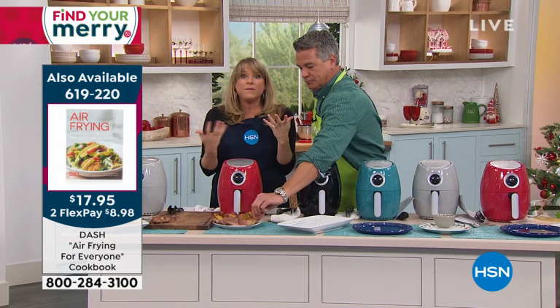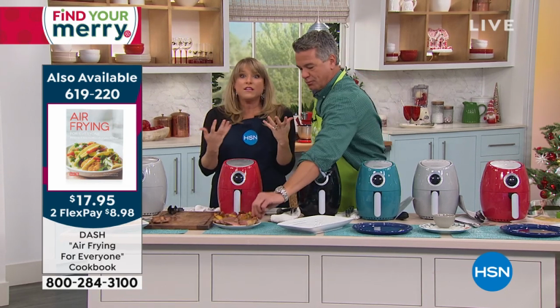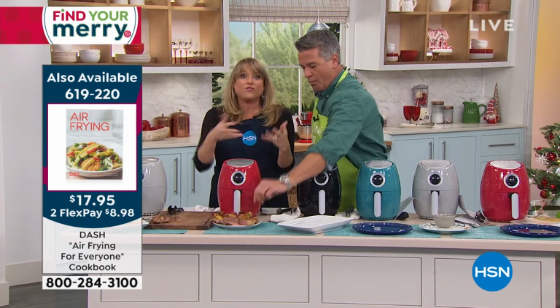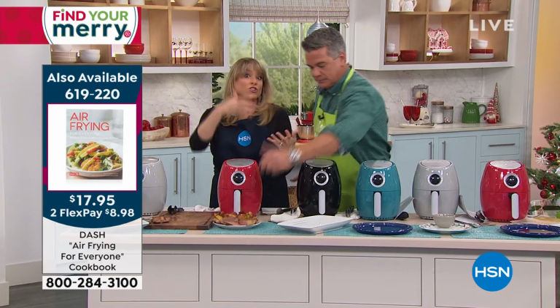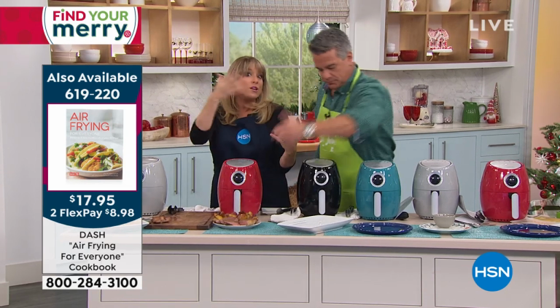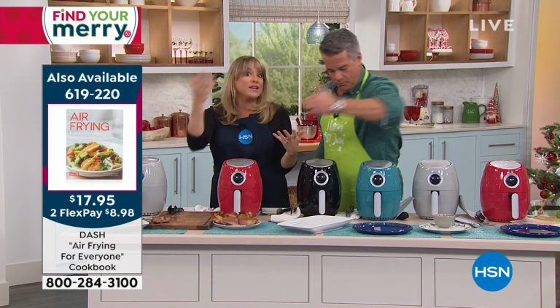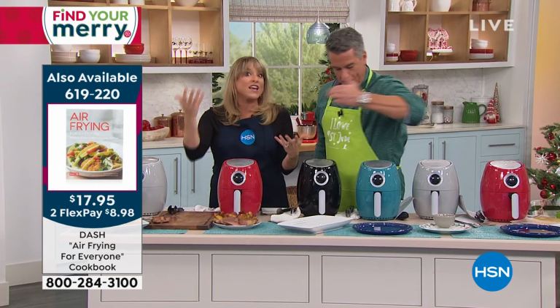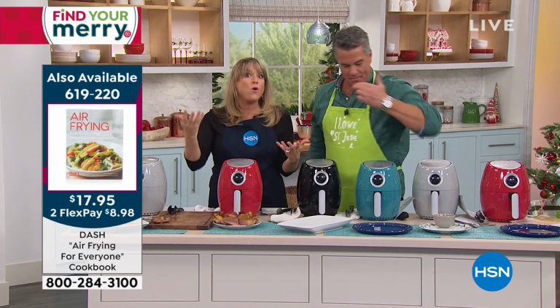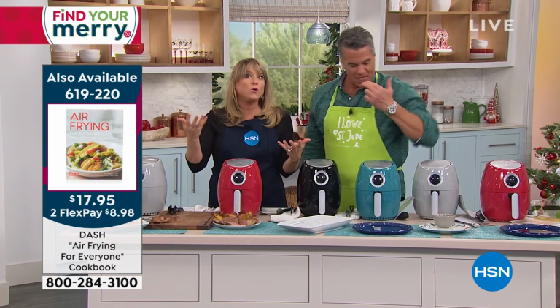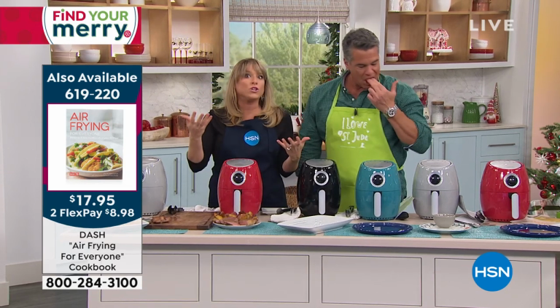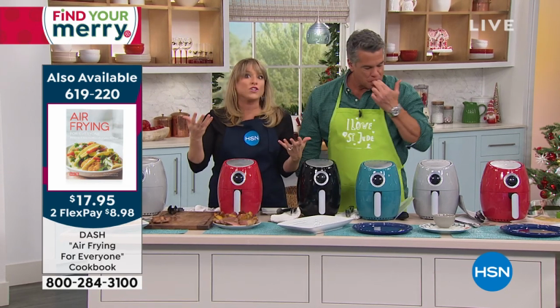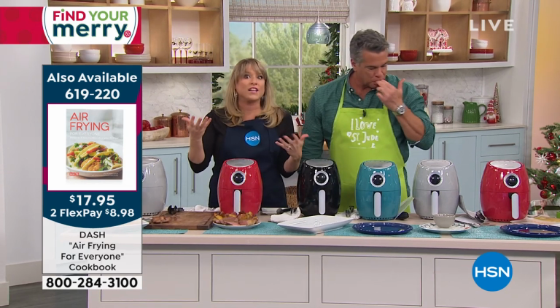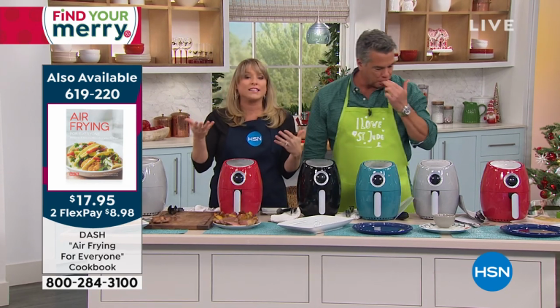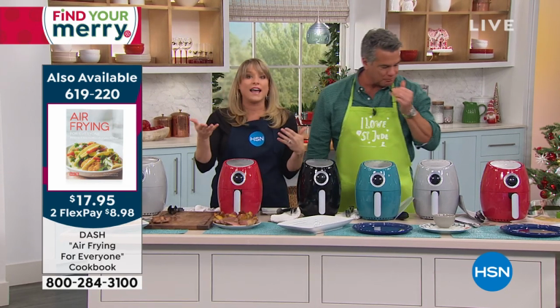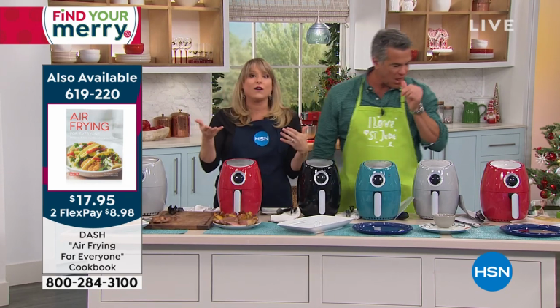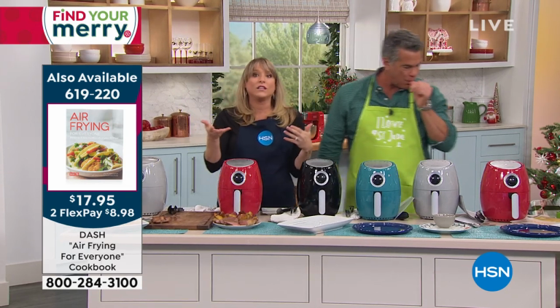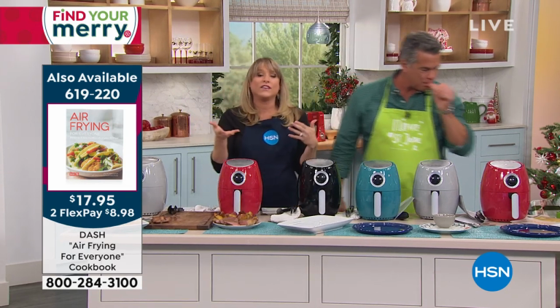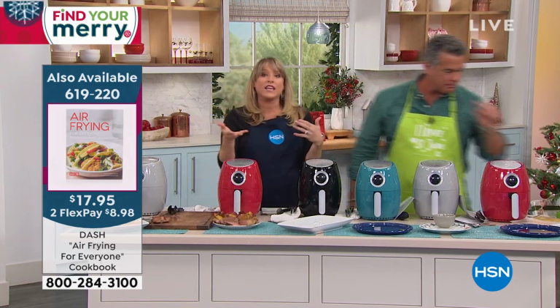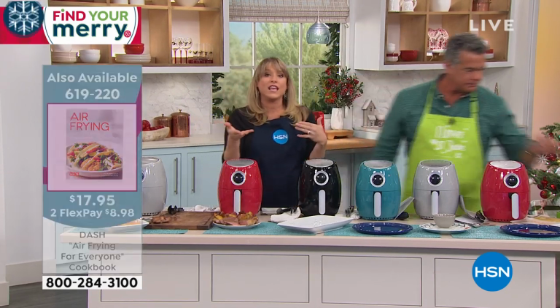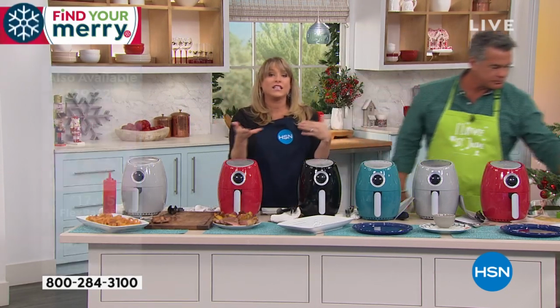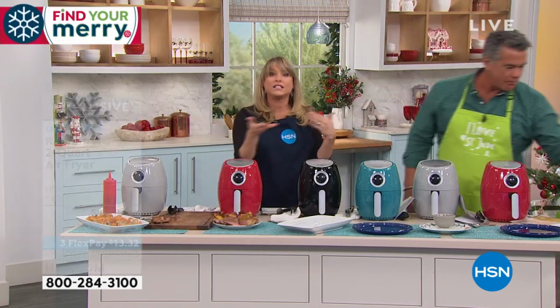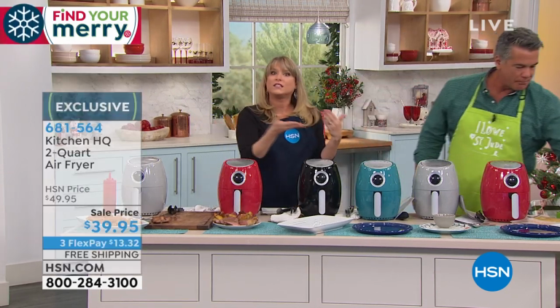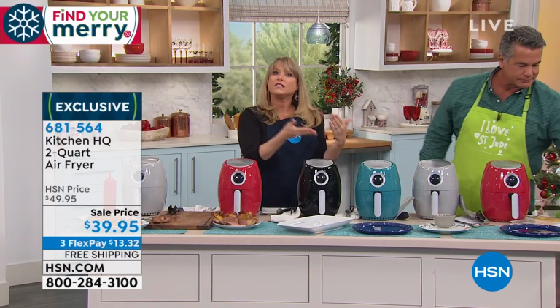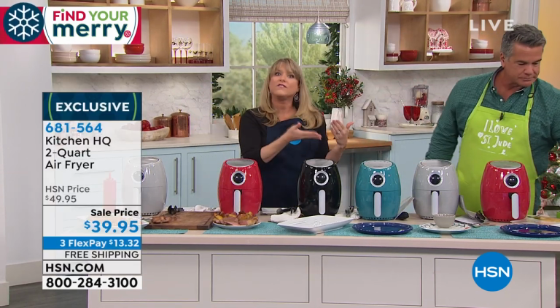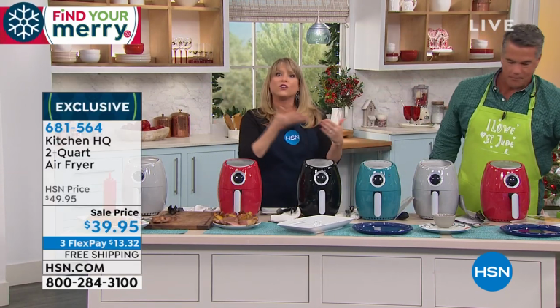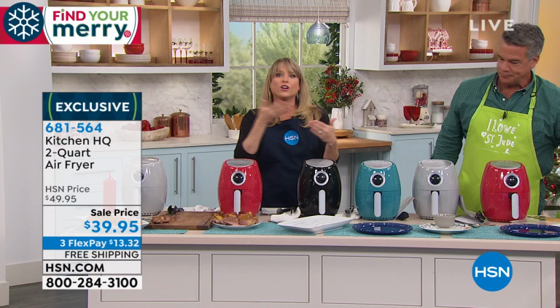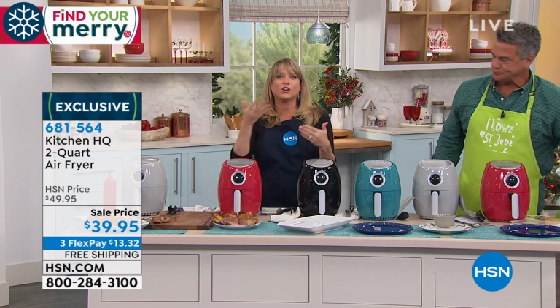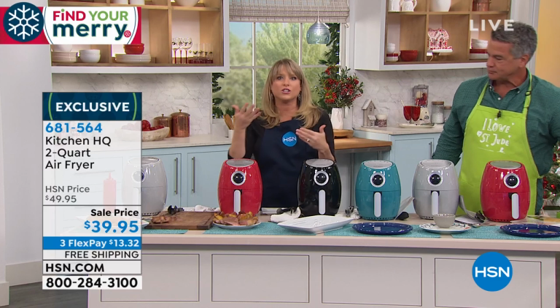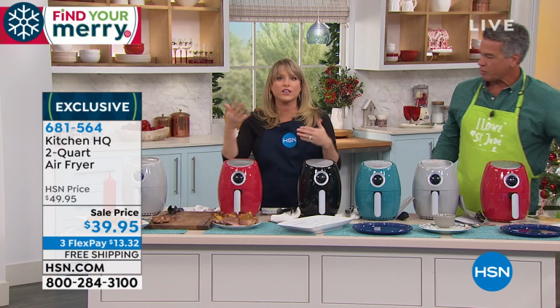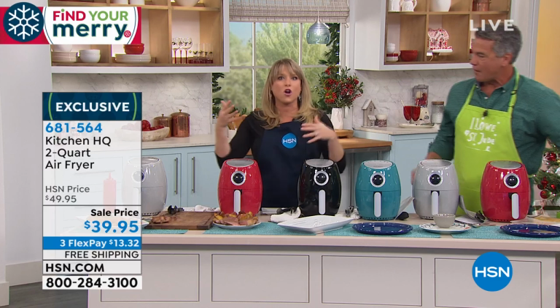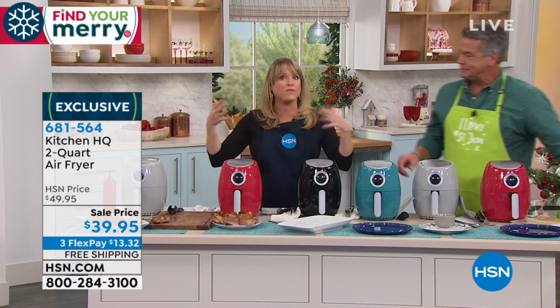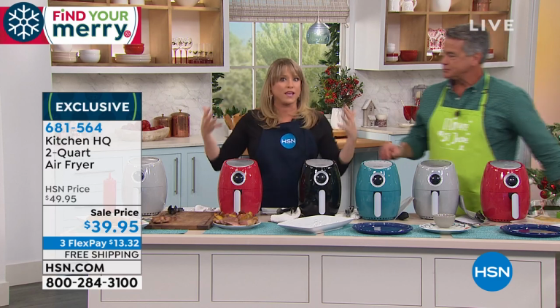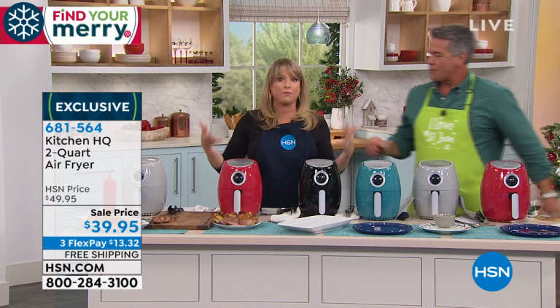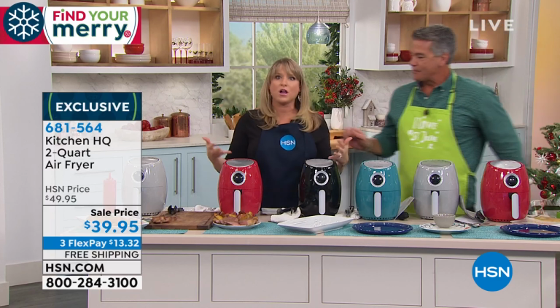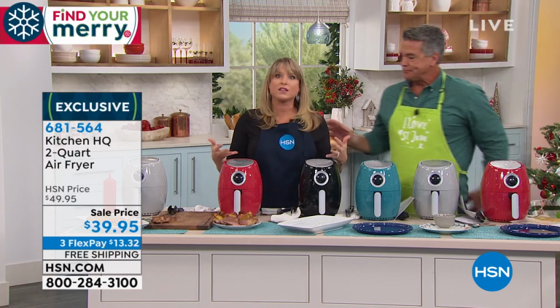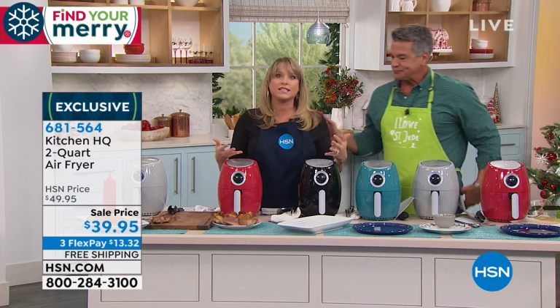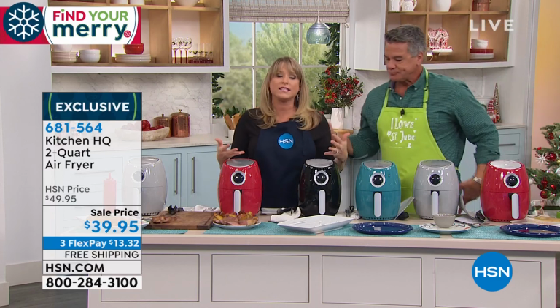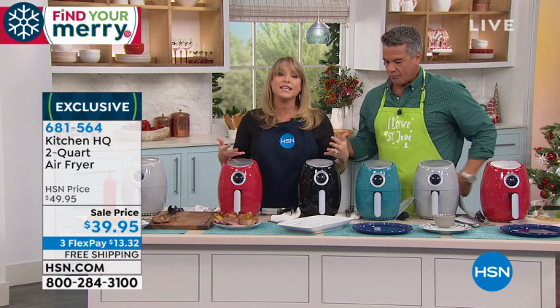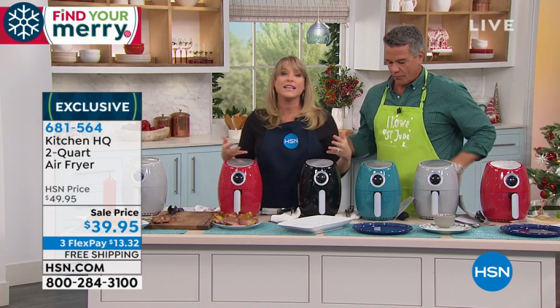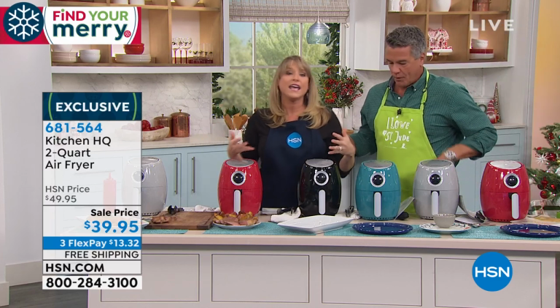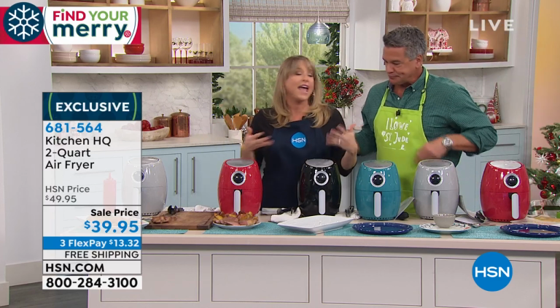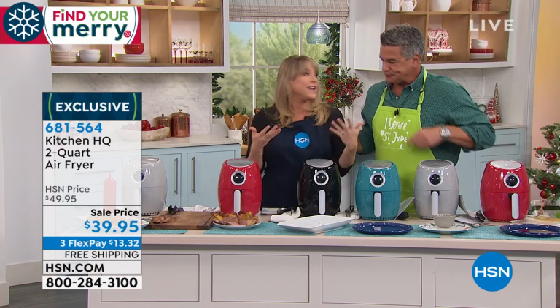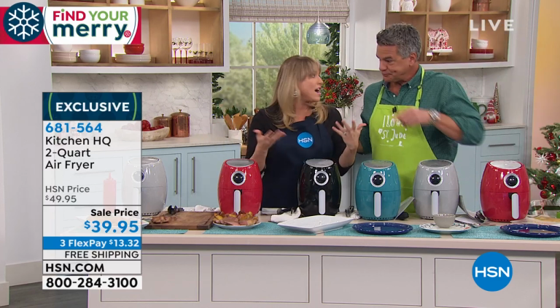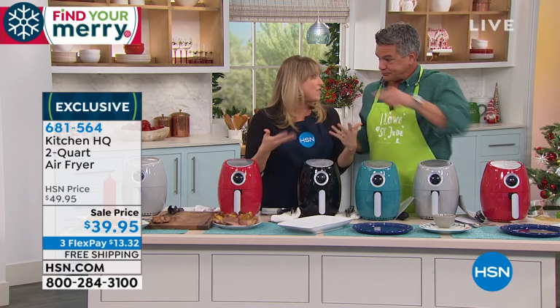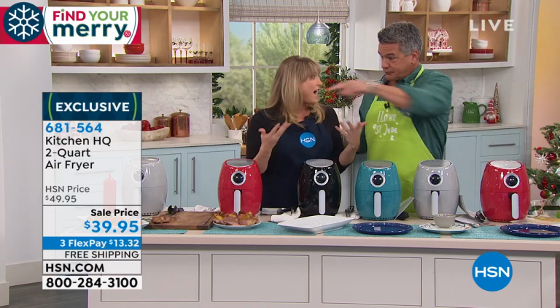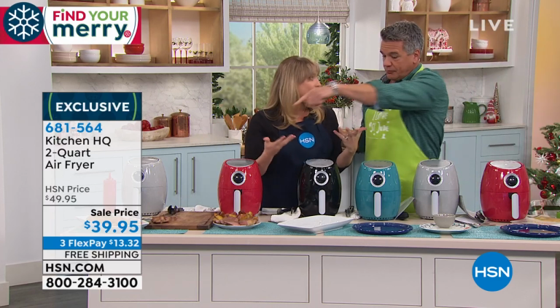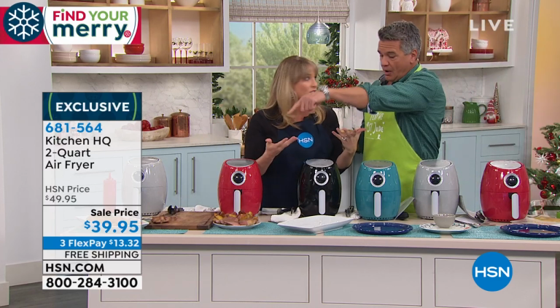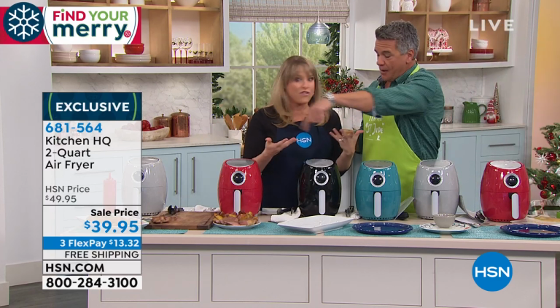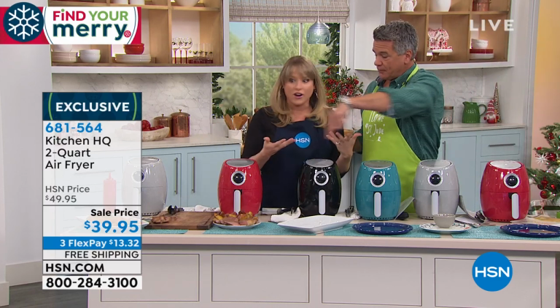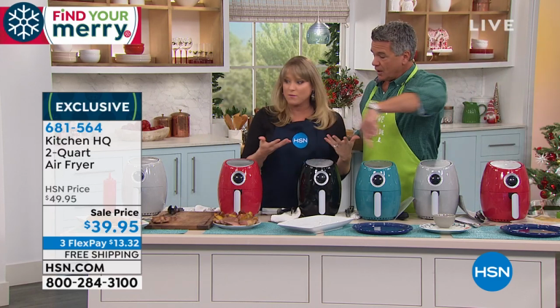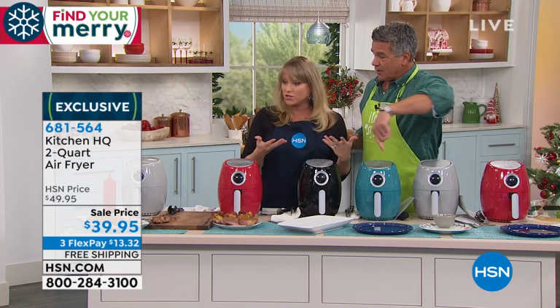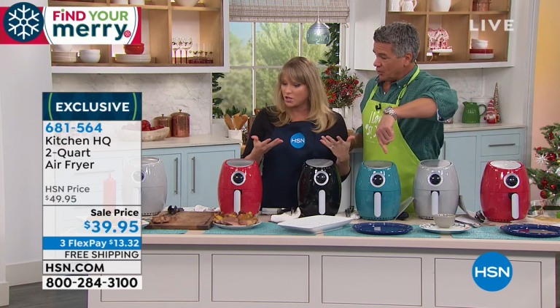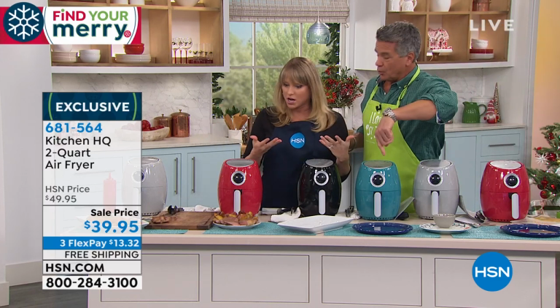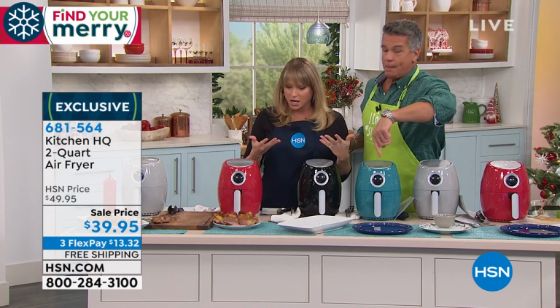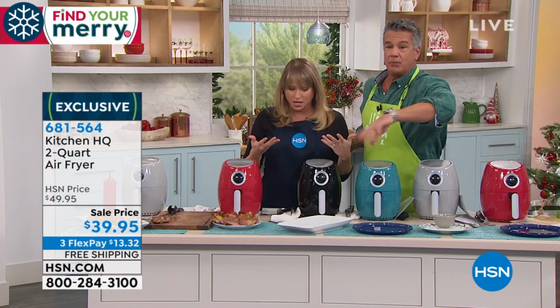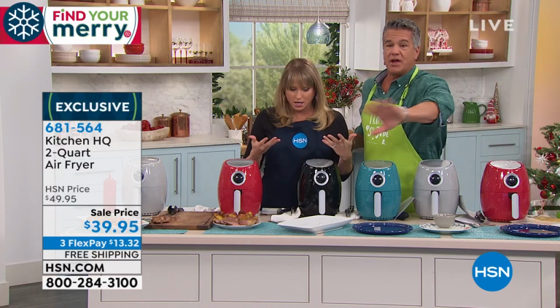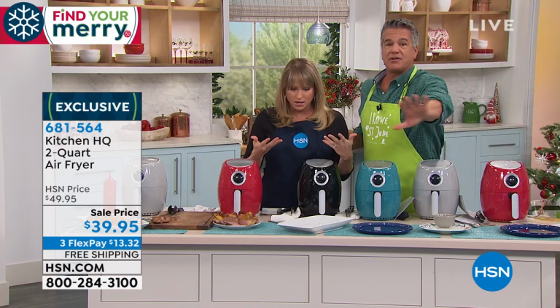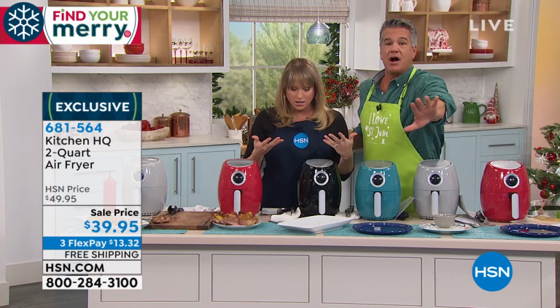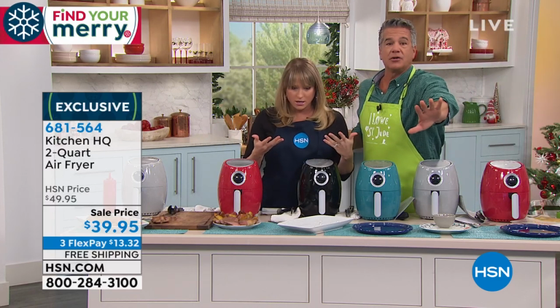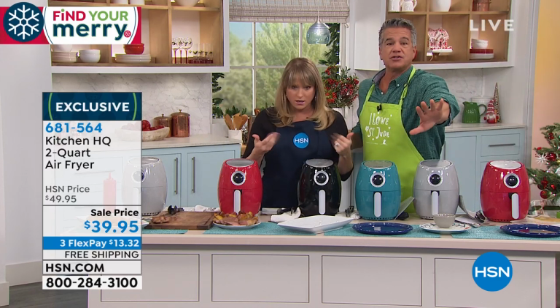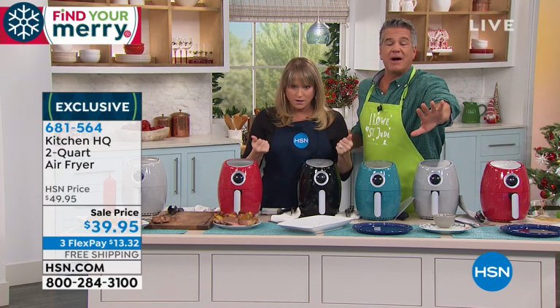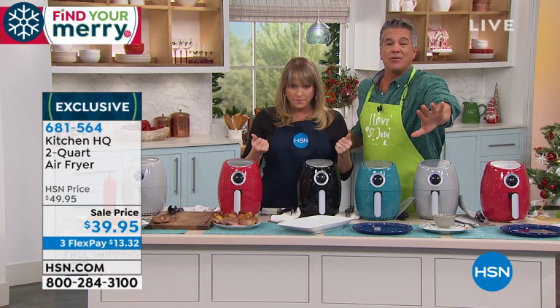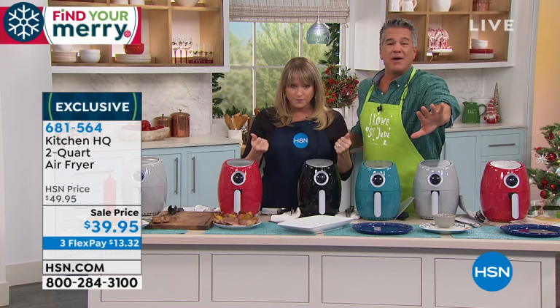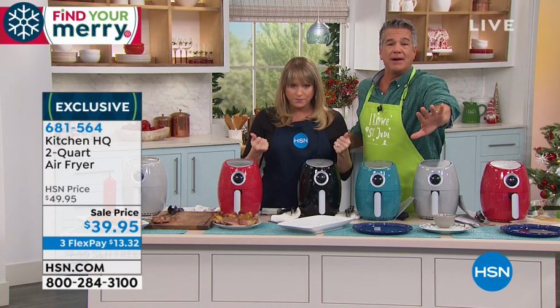Maybe it's for somebody older that's now living in assisted living or a nursing home. They can plug this in and now they're able to cook. We have colors, by the way.